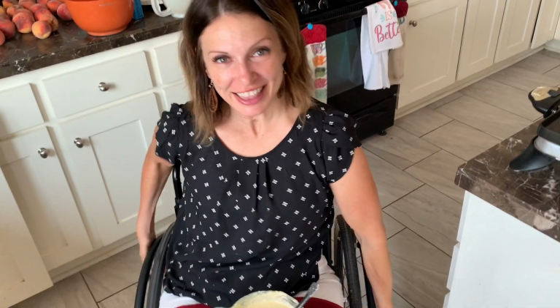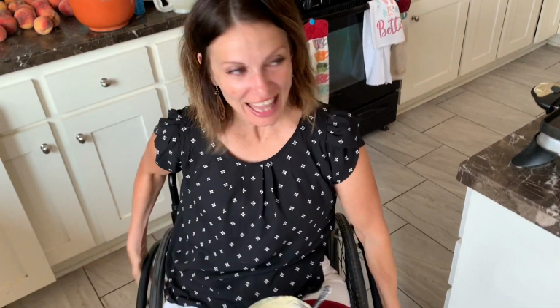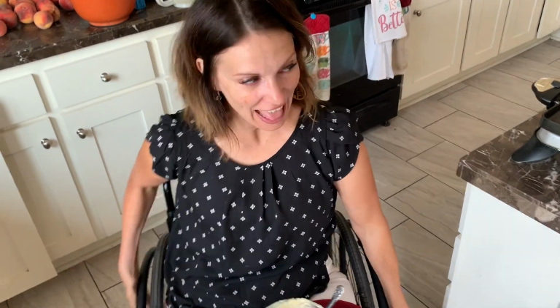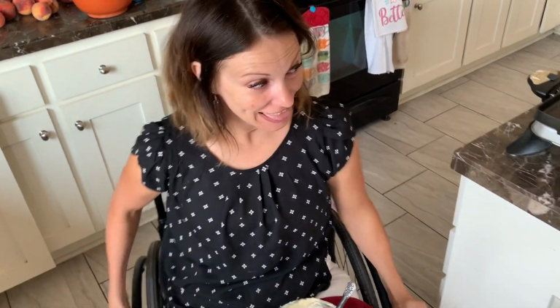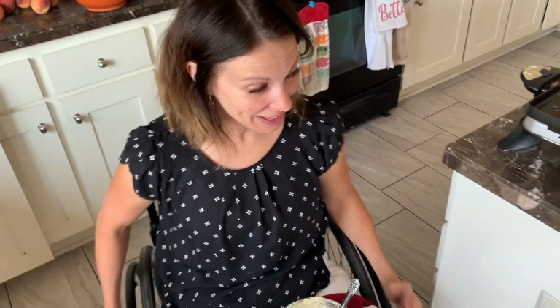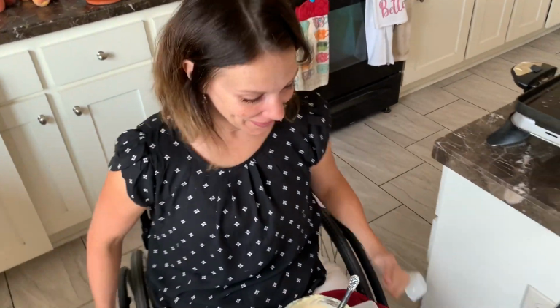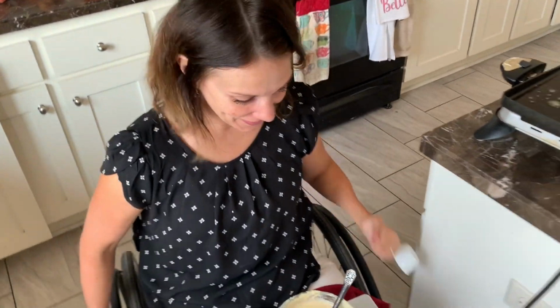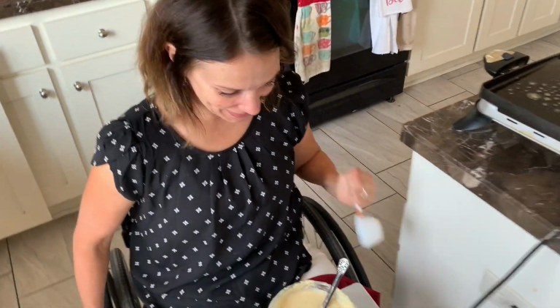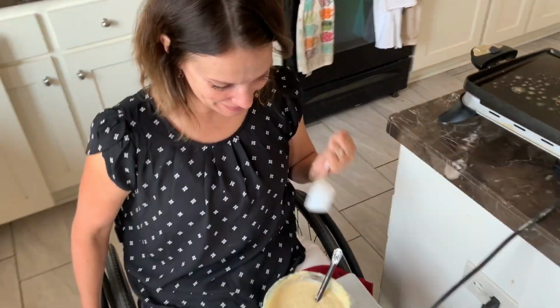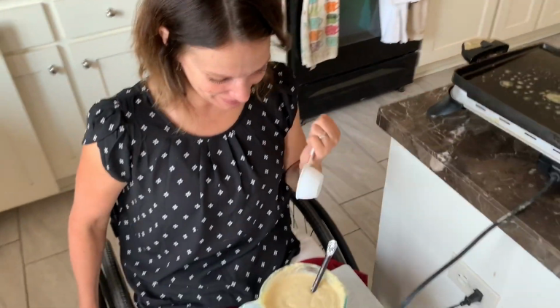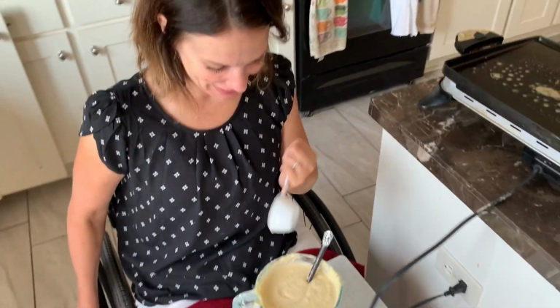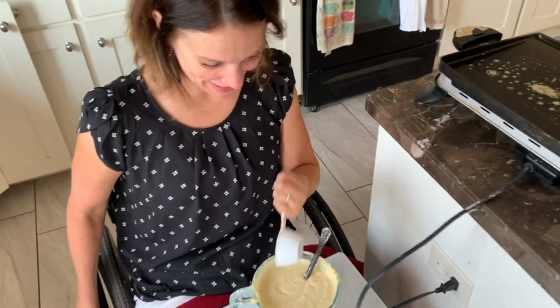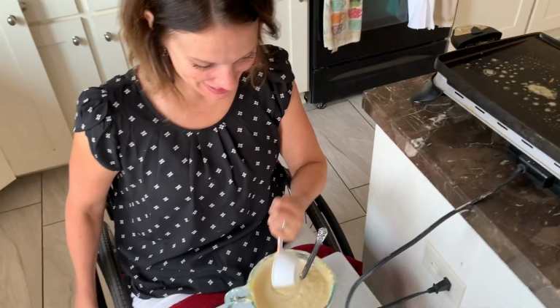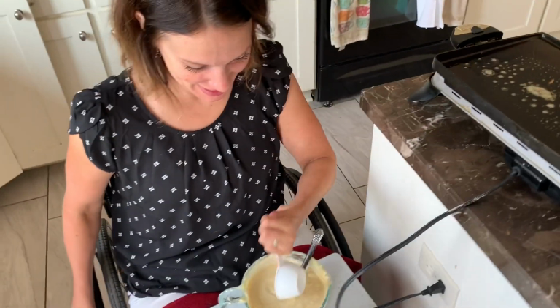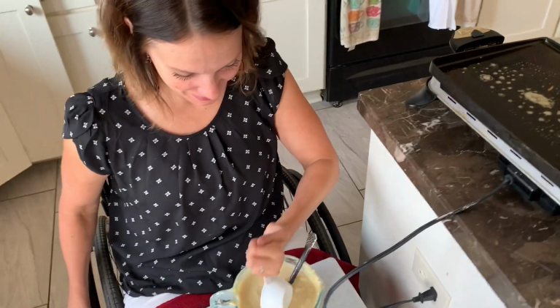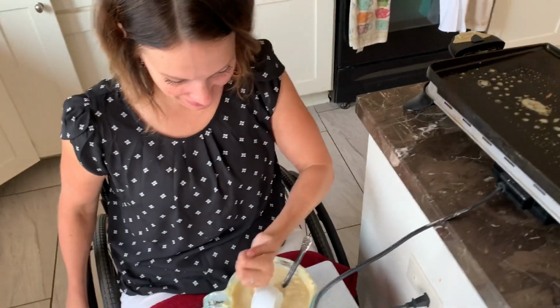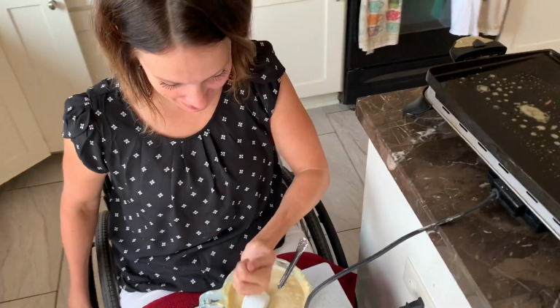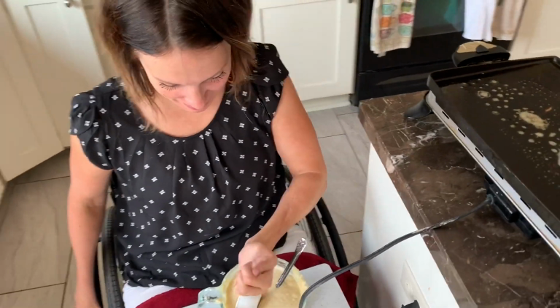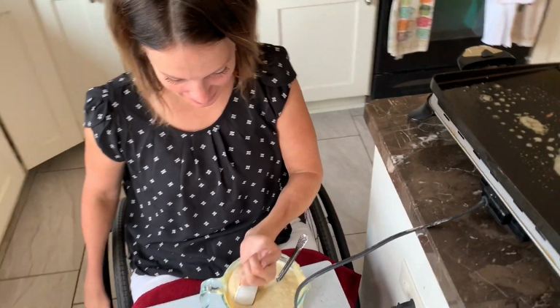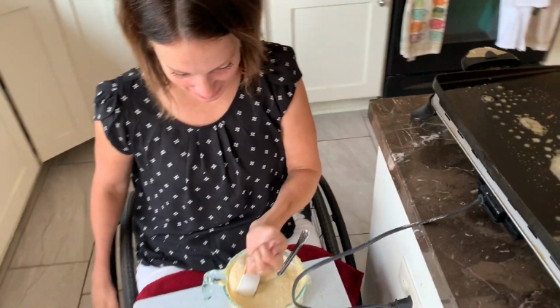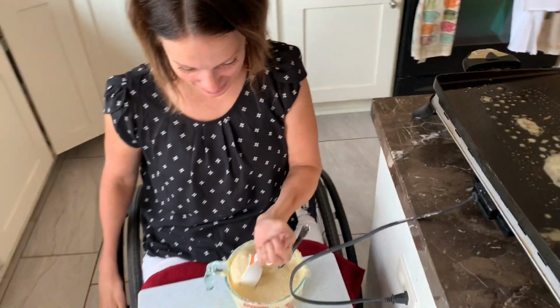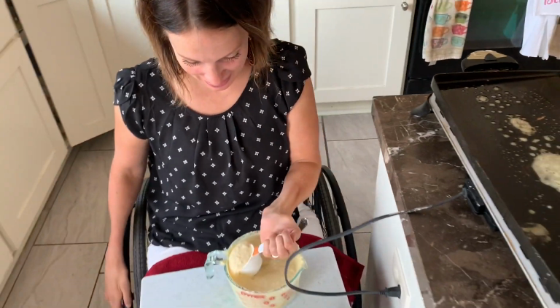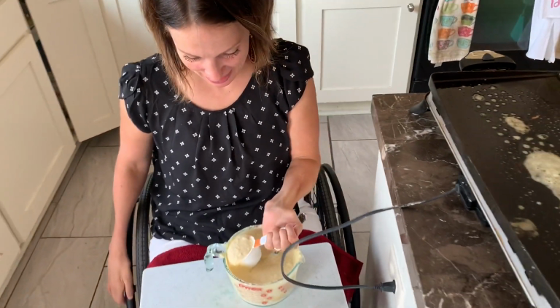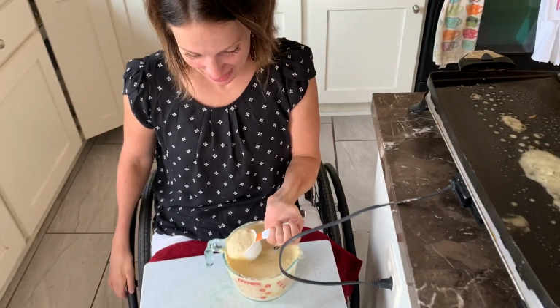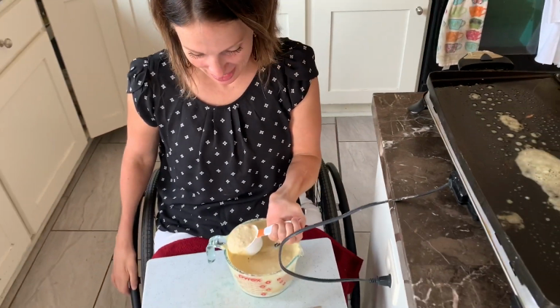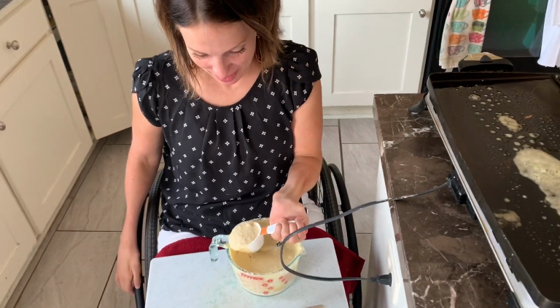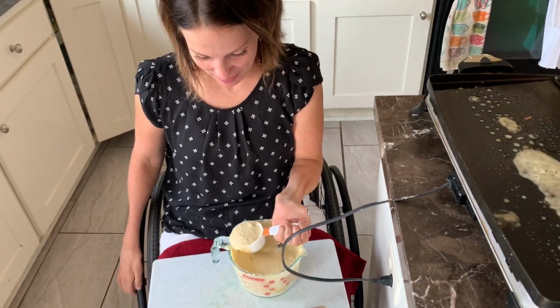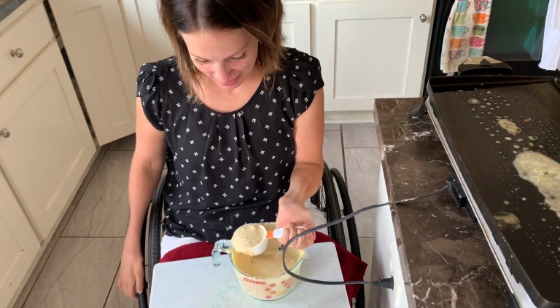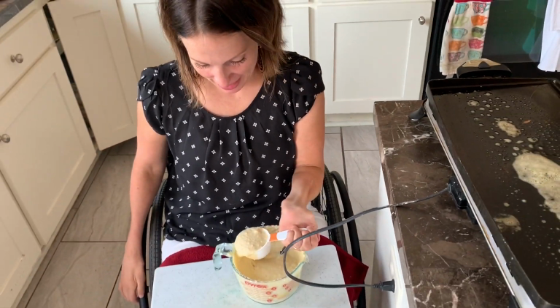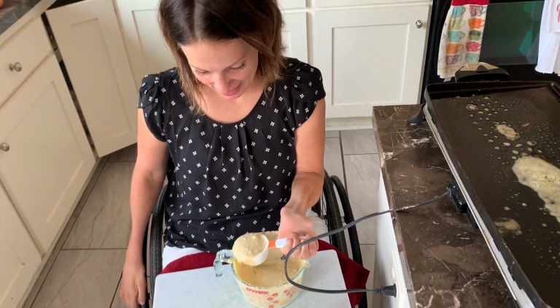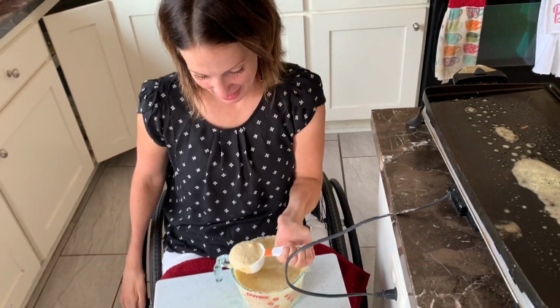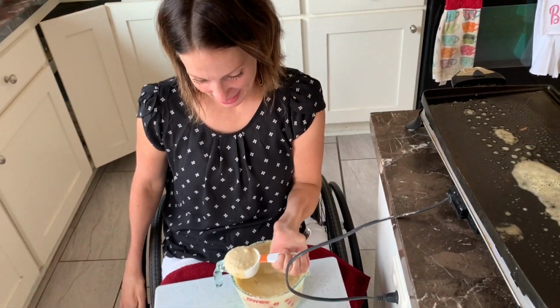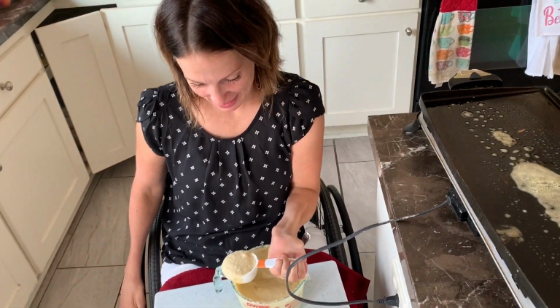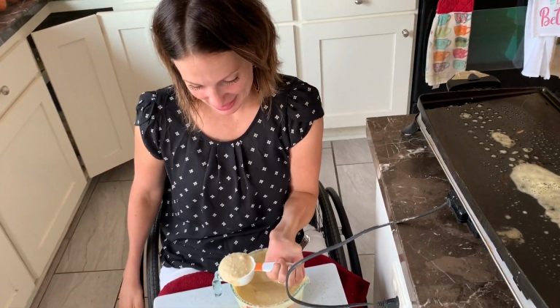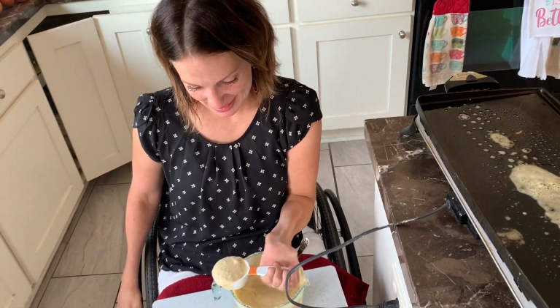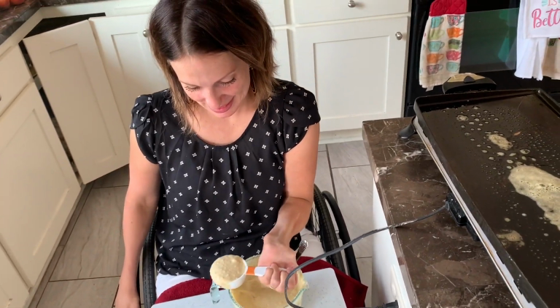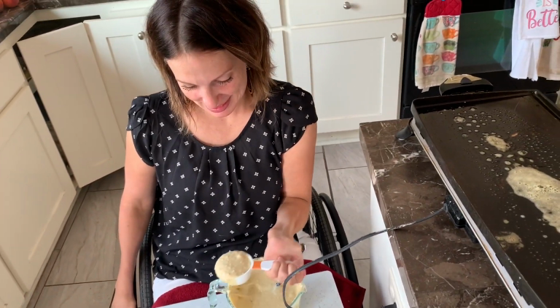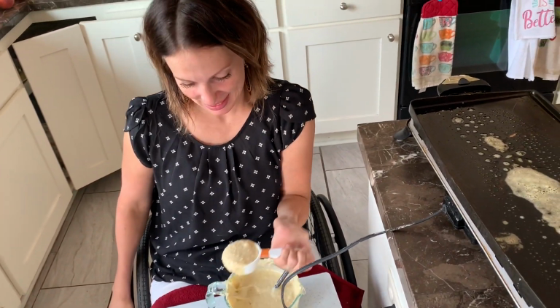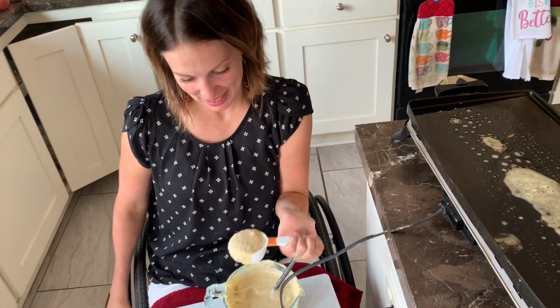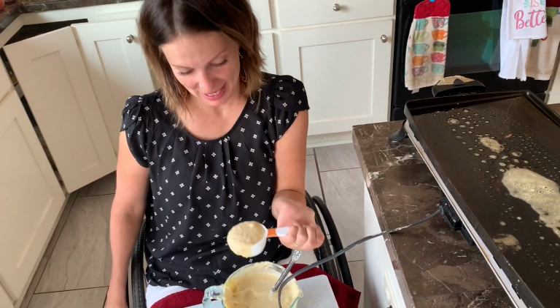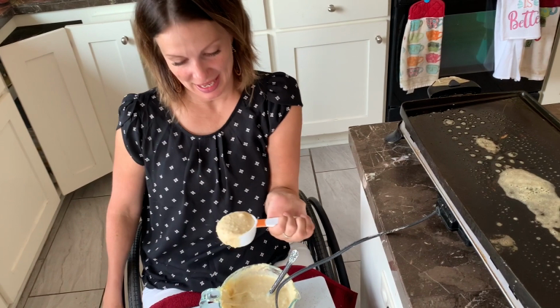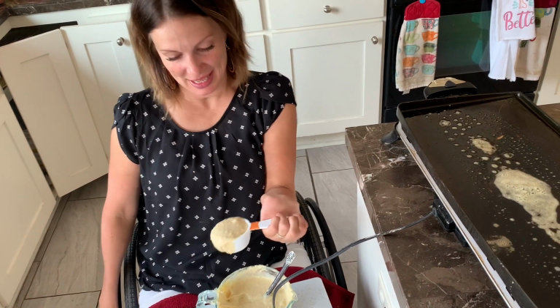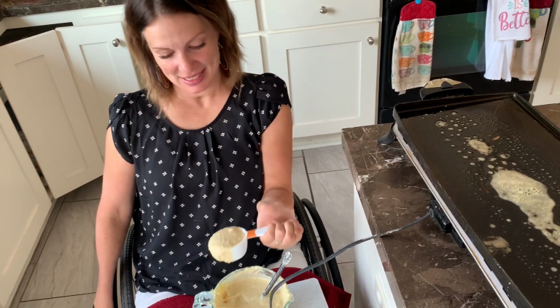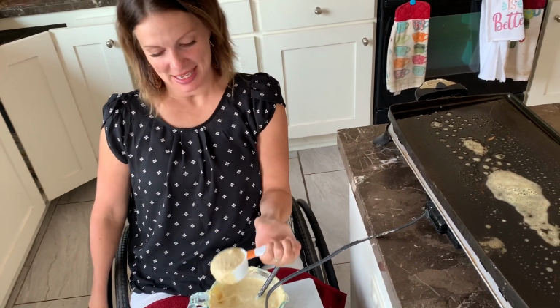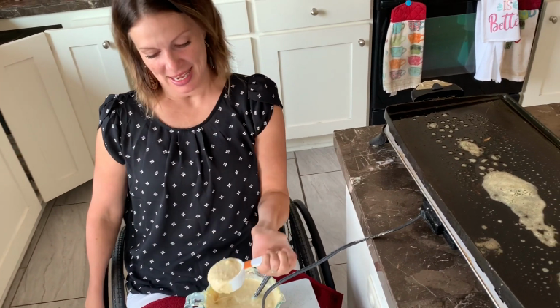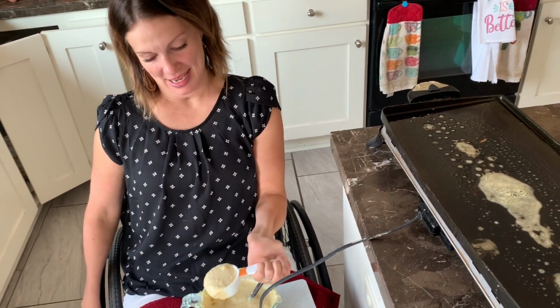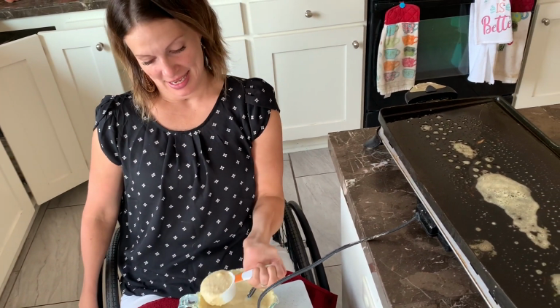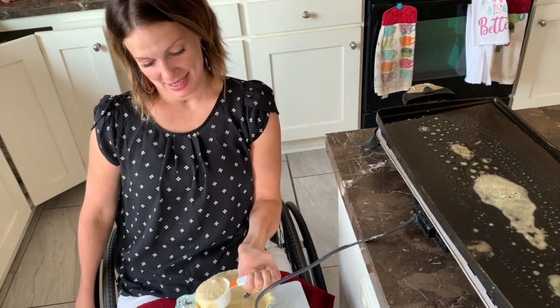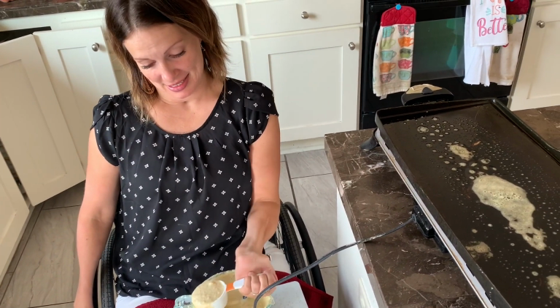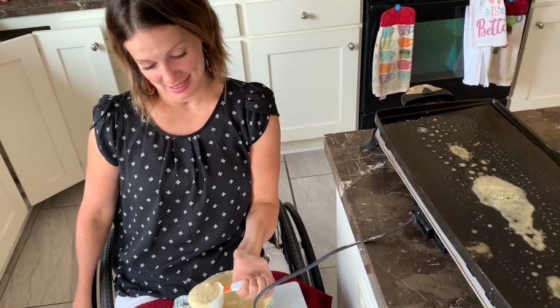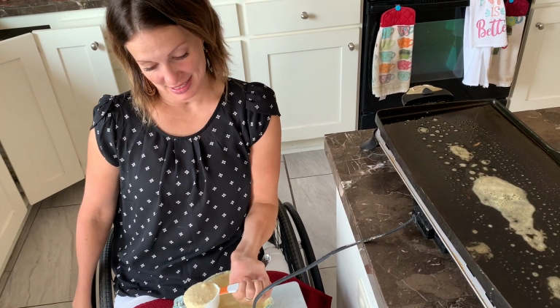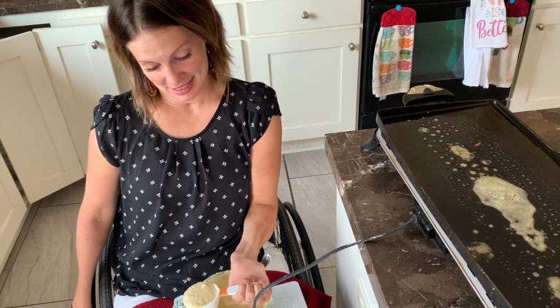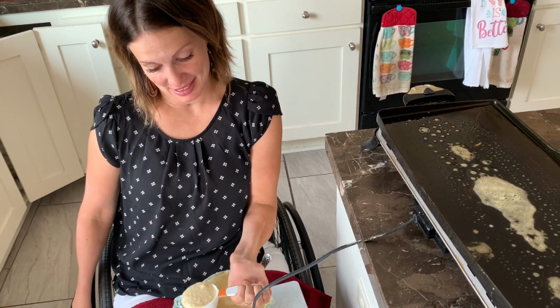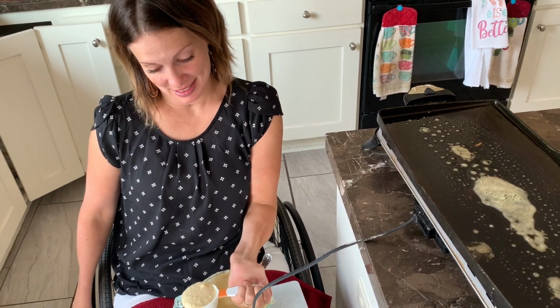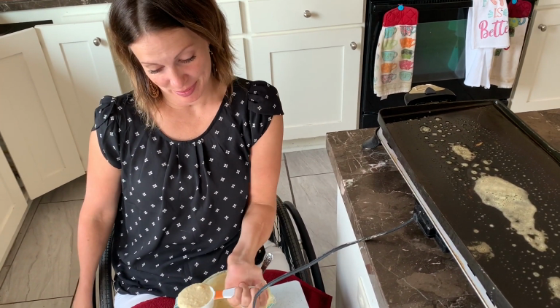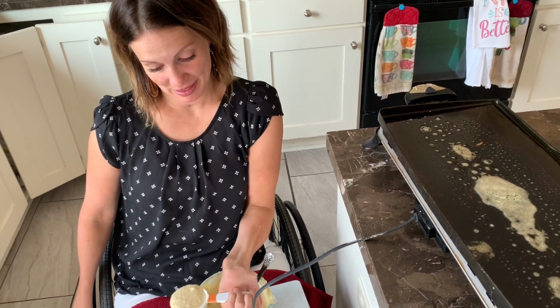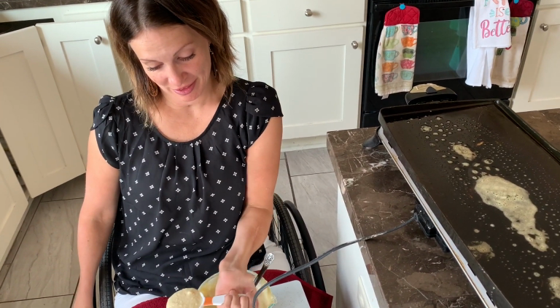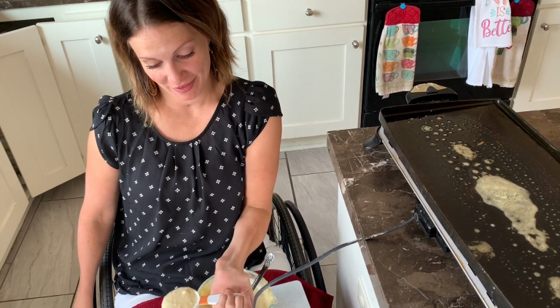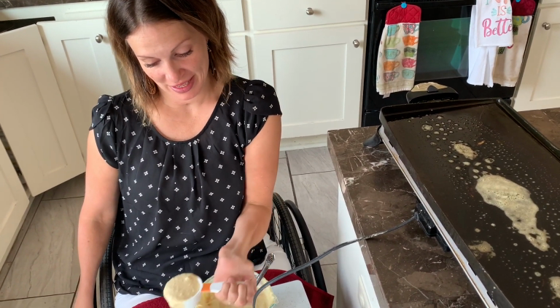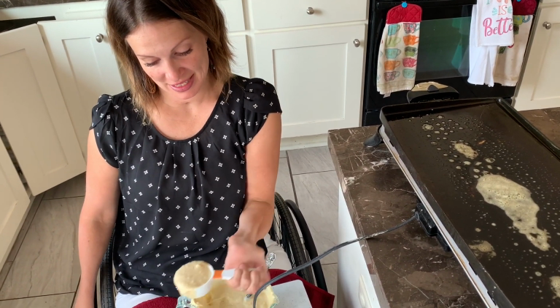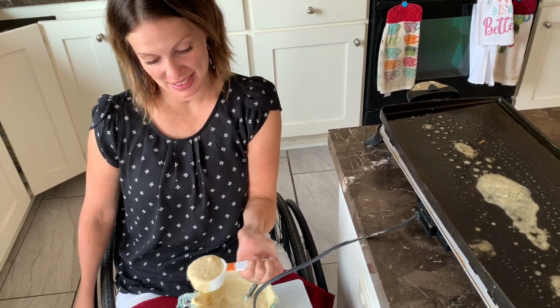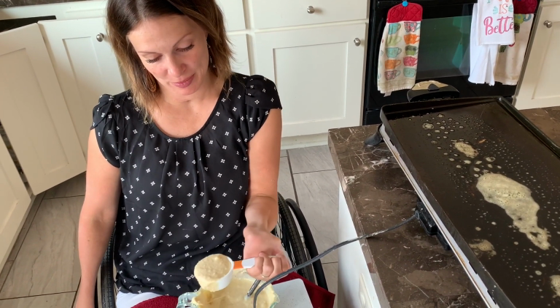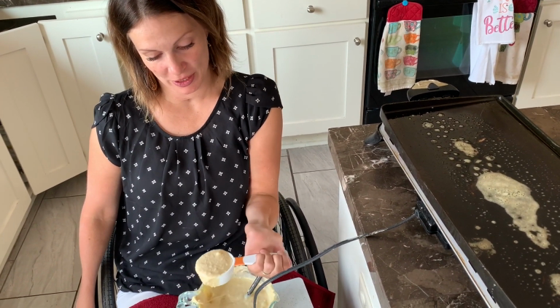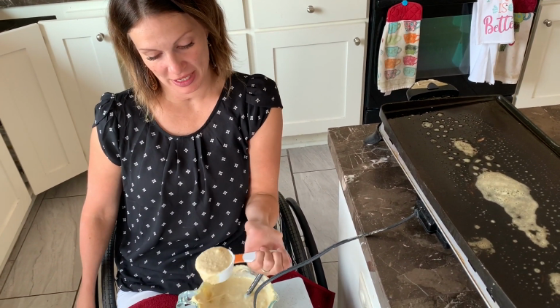Hello! Good morning! So we are making pancakes and eggs because it's a big fancy morning.